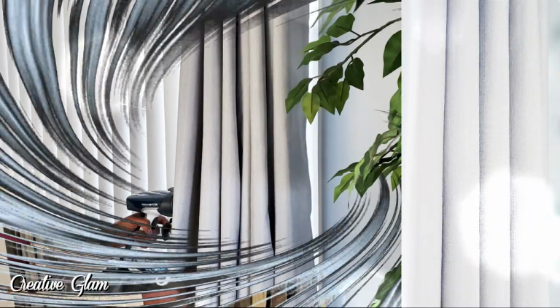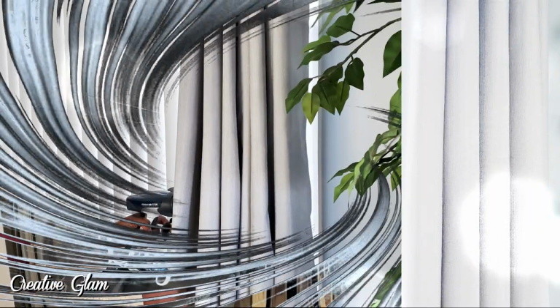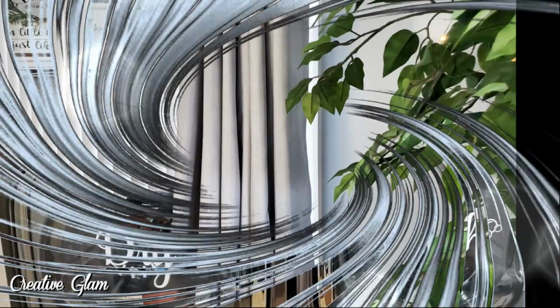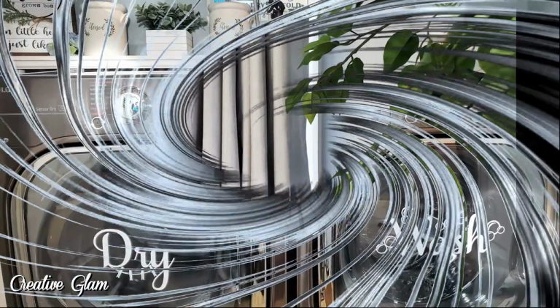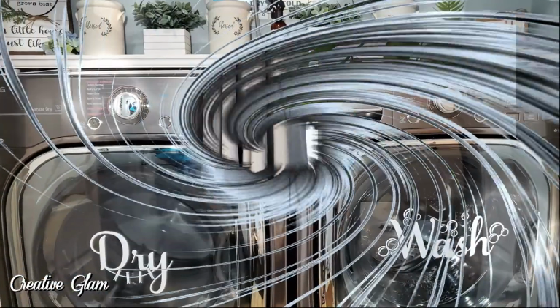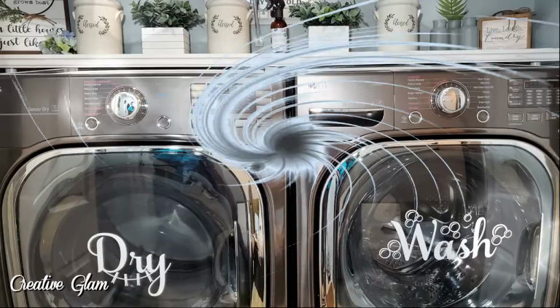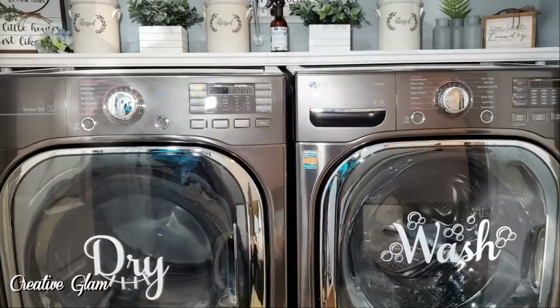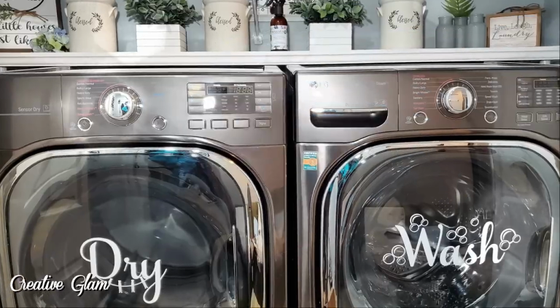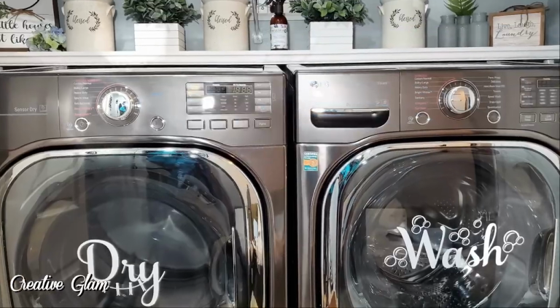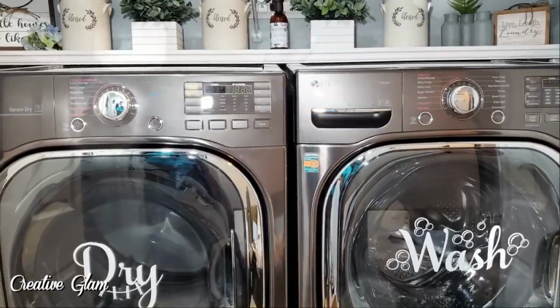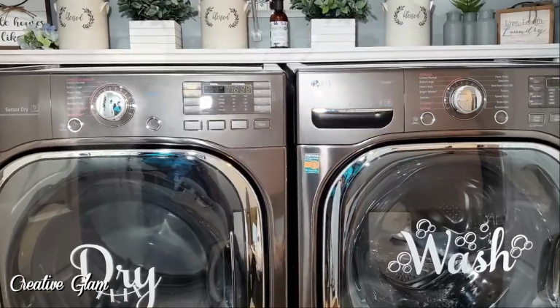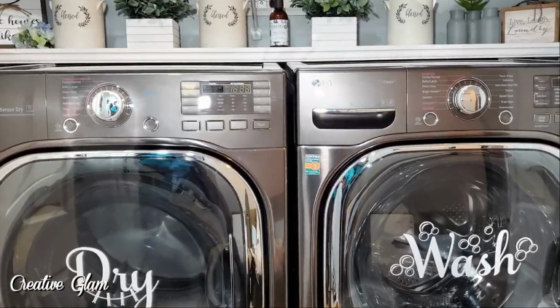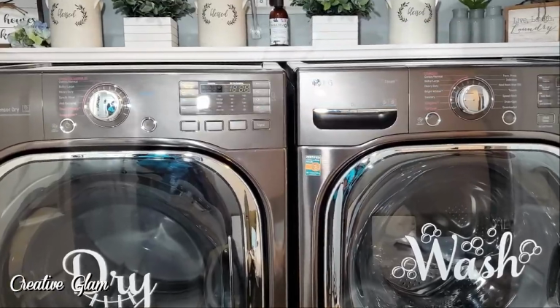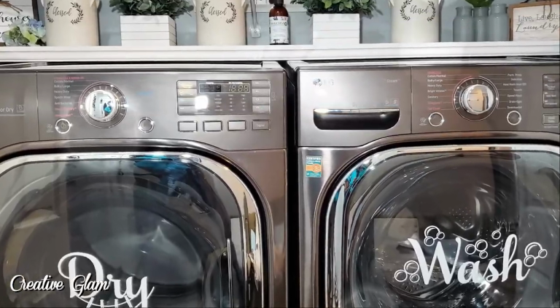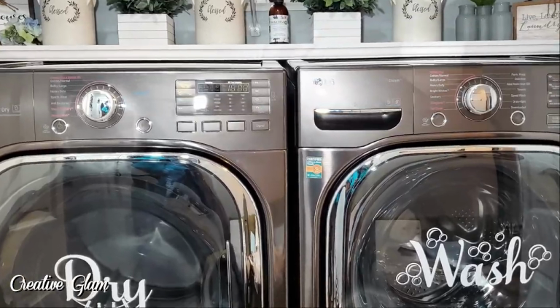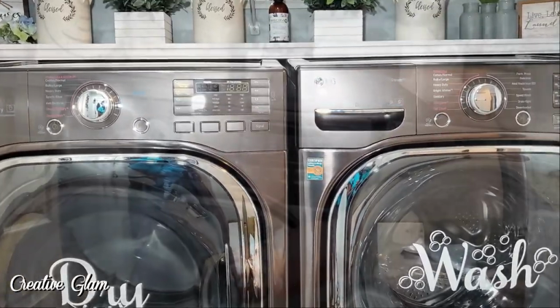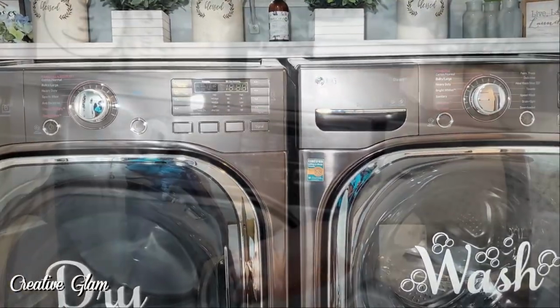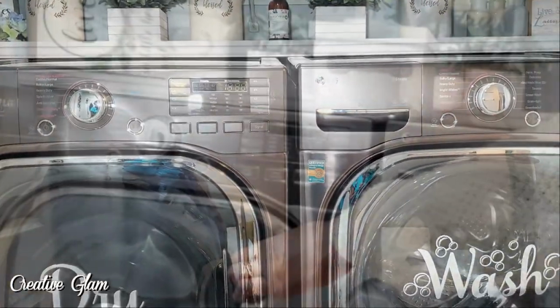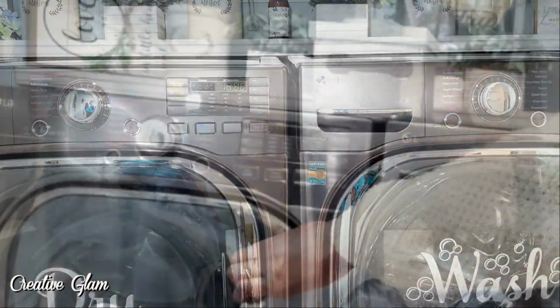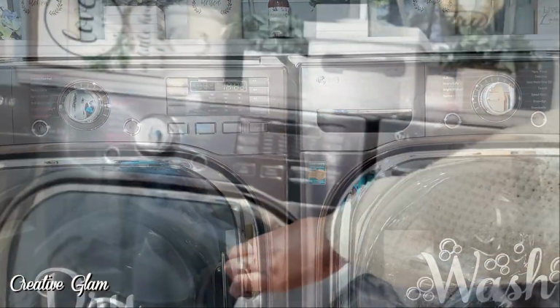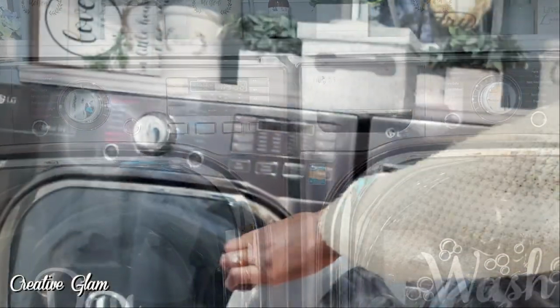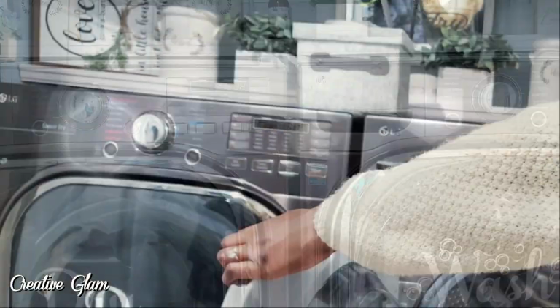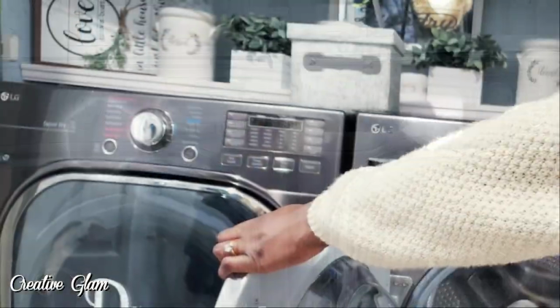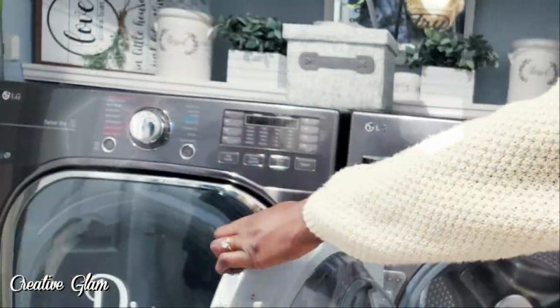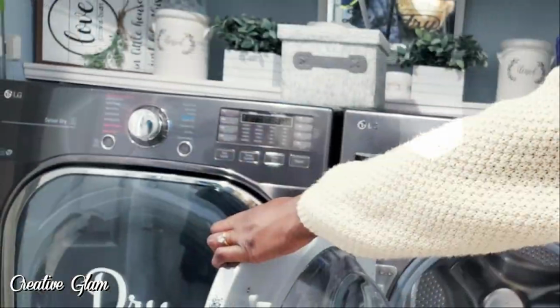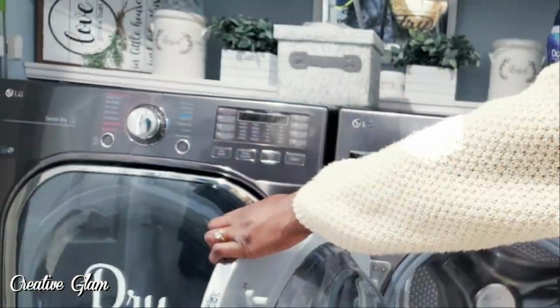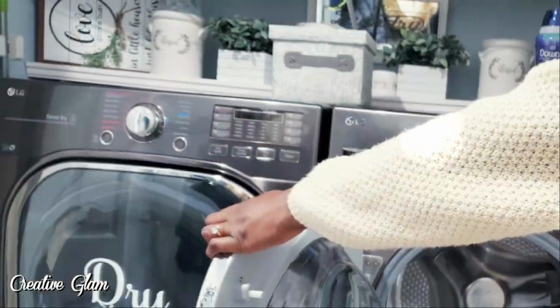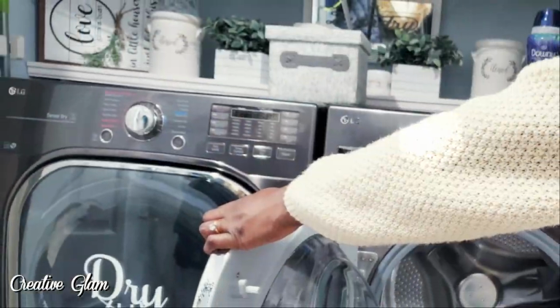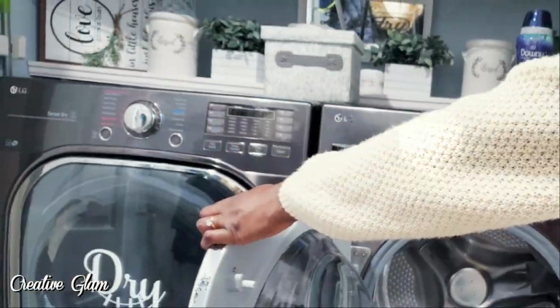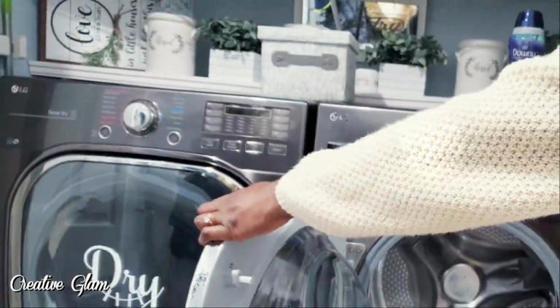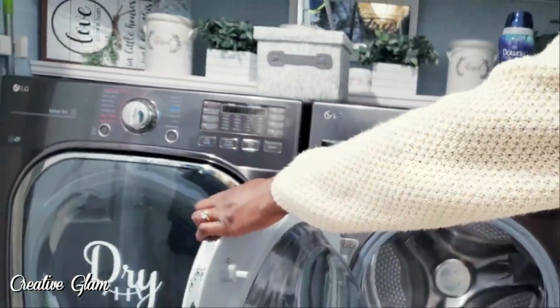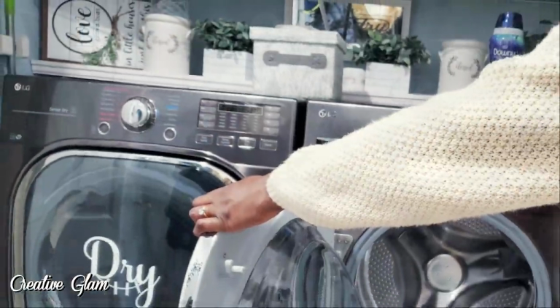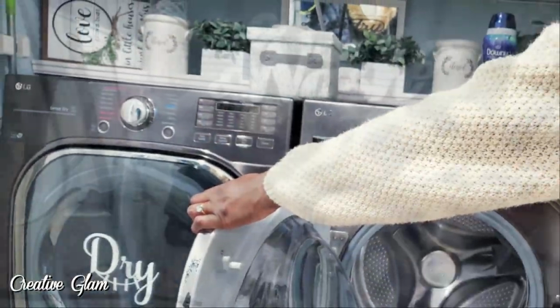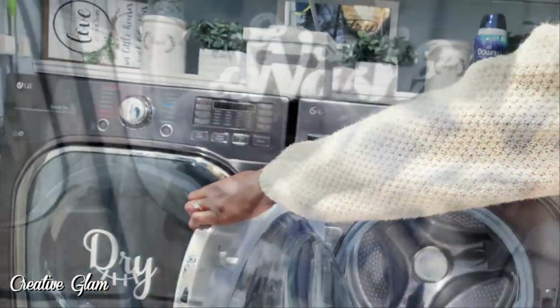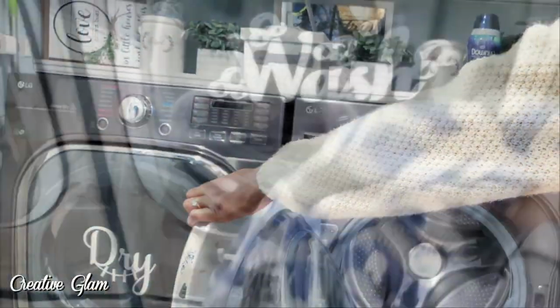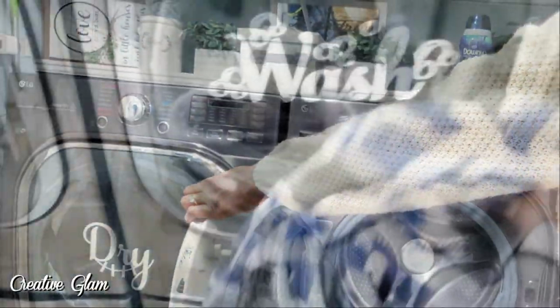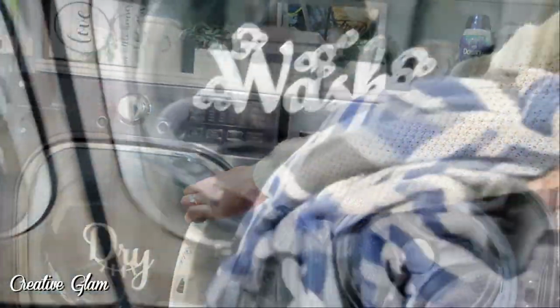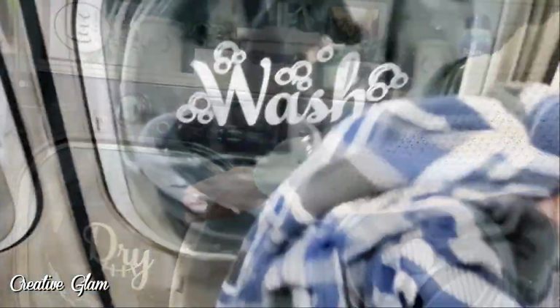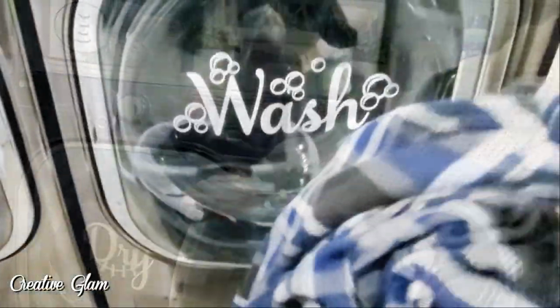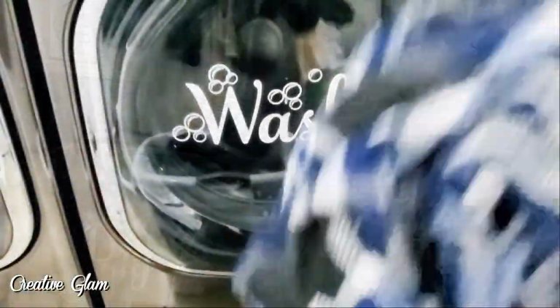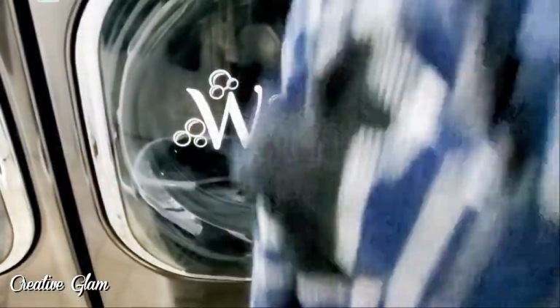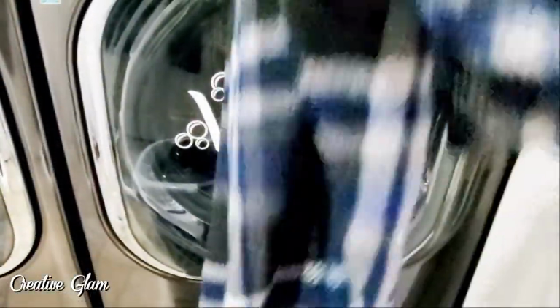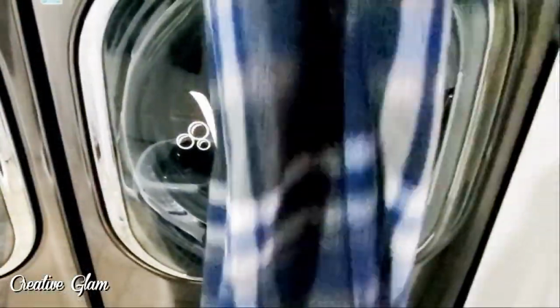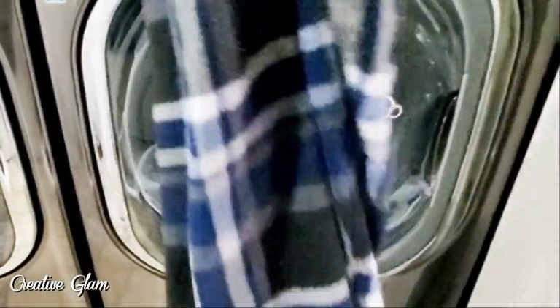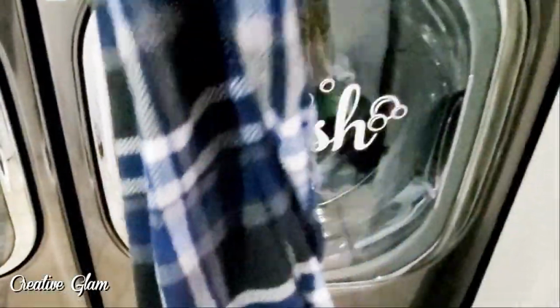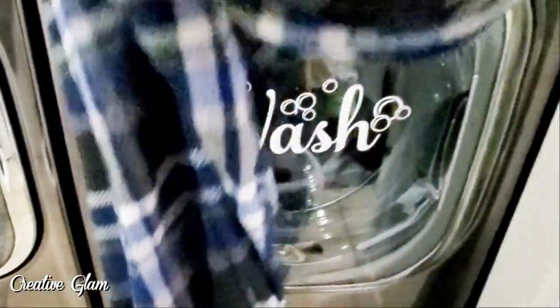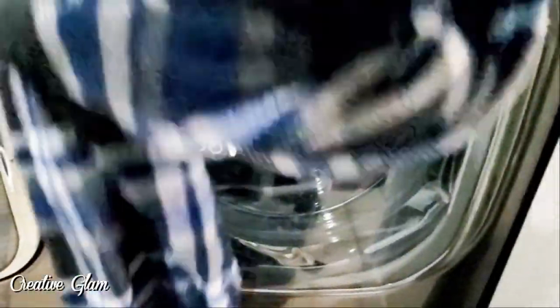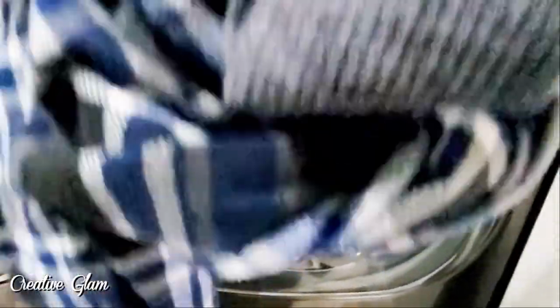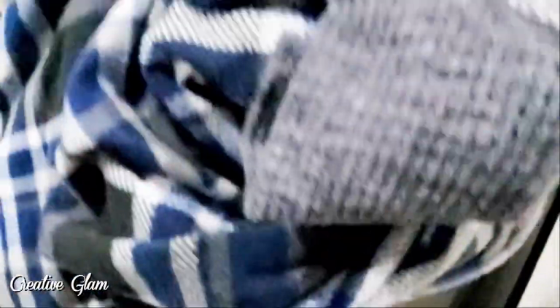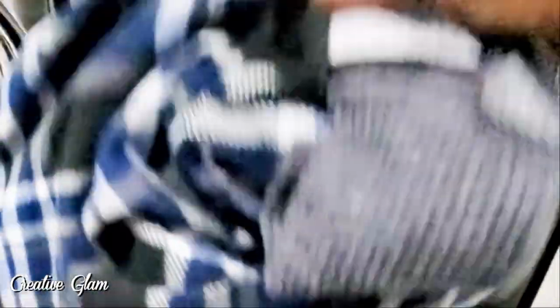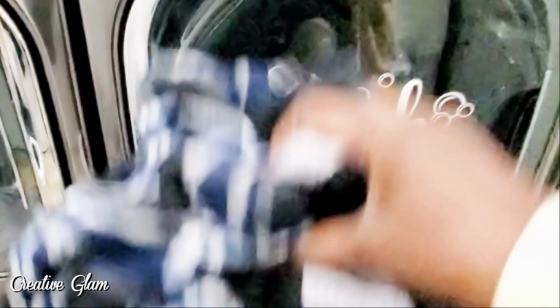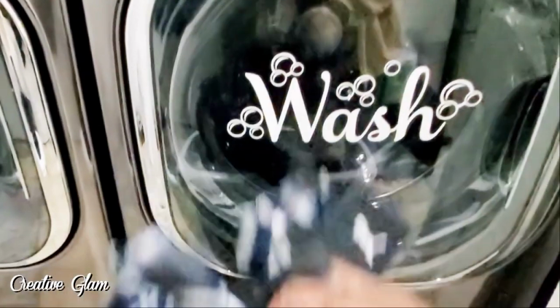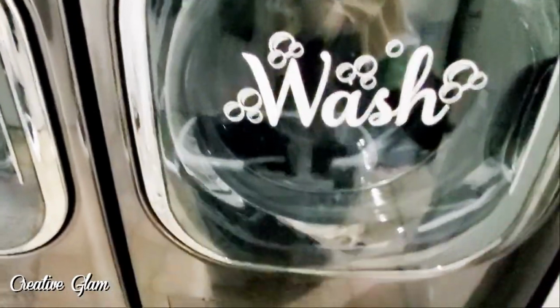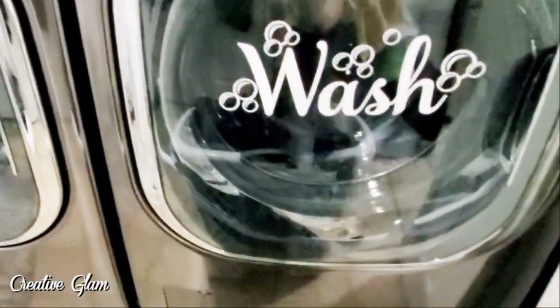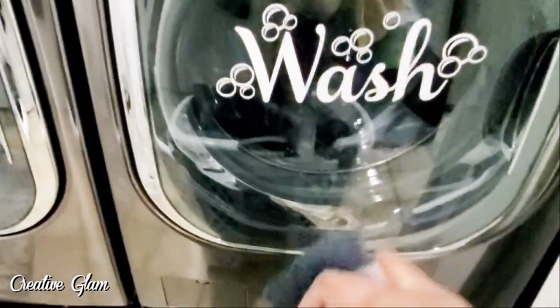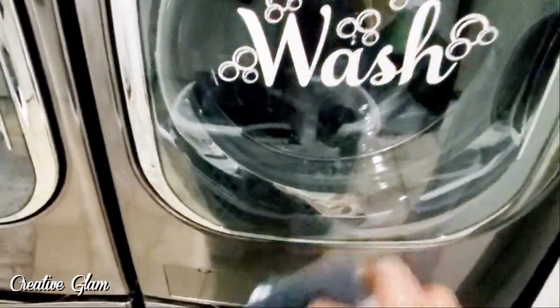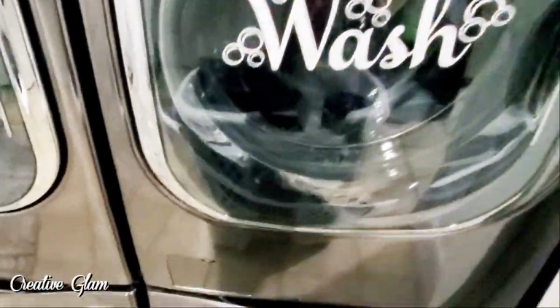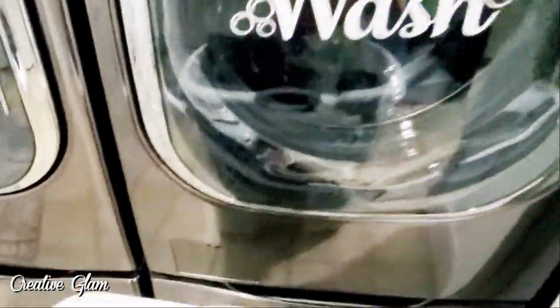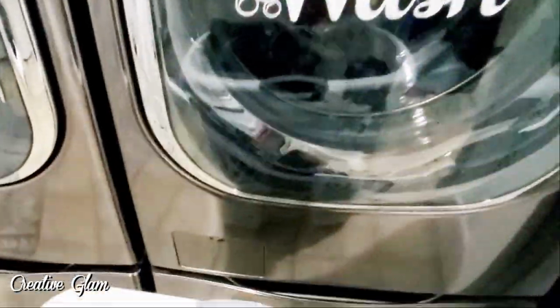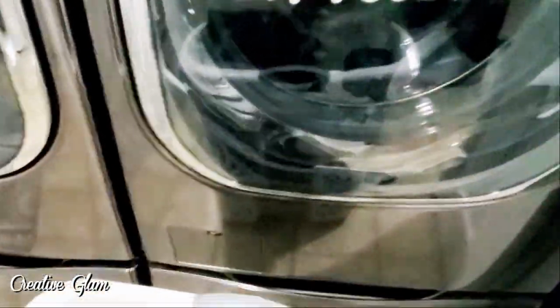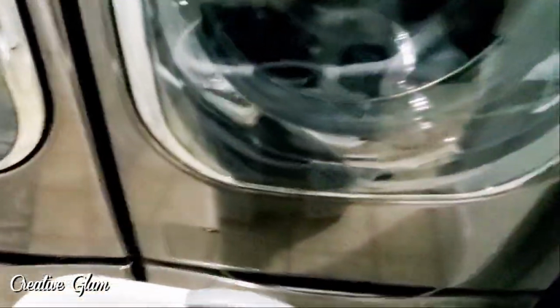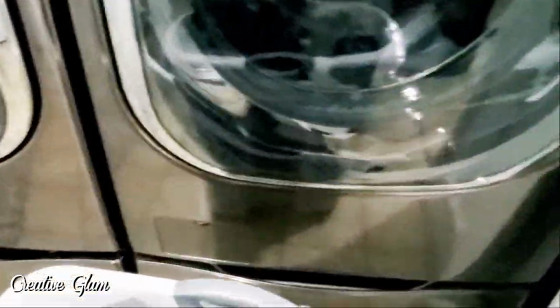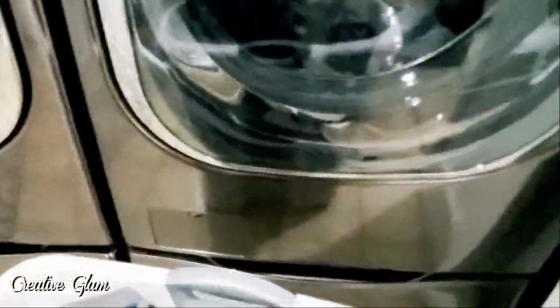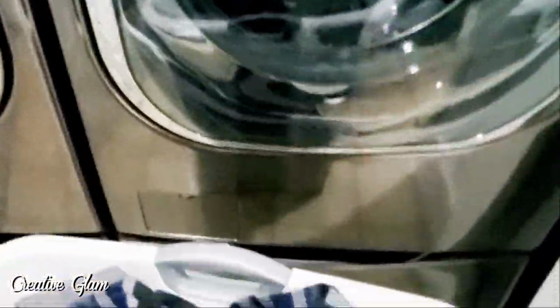I didn't have a lot of laundry to do, but I did have two loads. Here you see me pulling one load off the dryer and adding one into the washing machine.